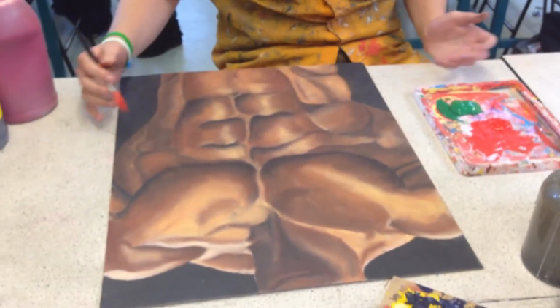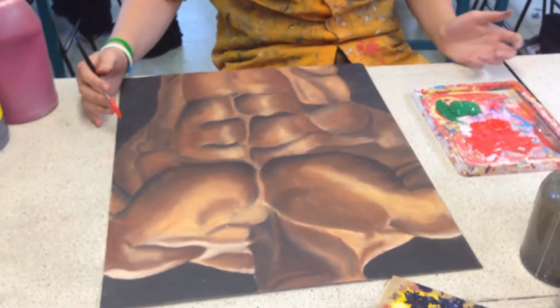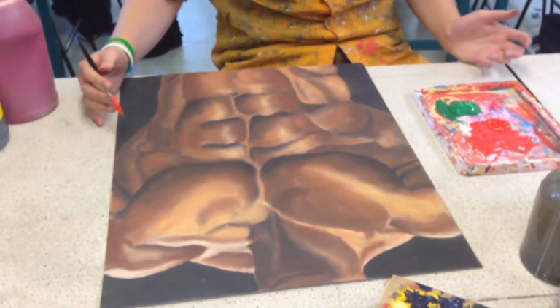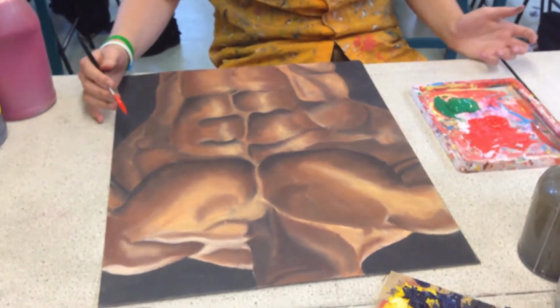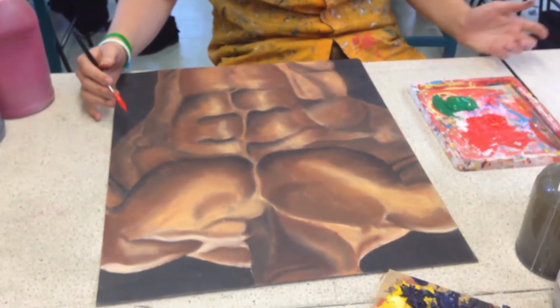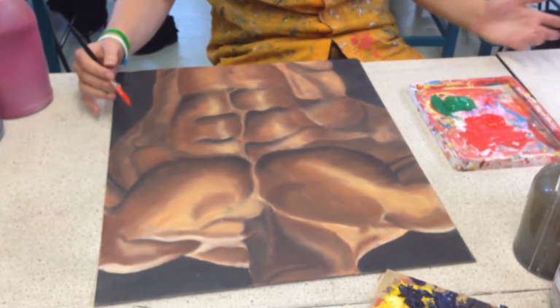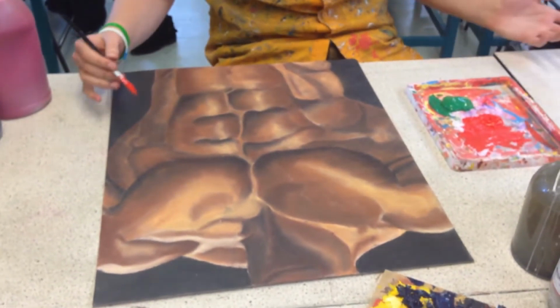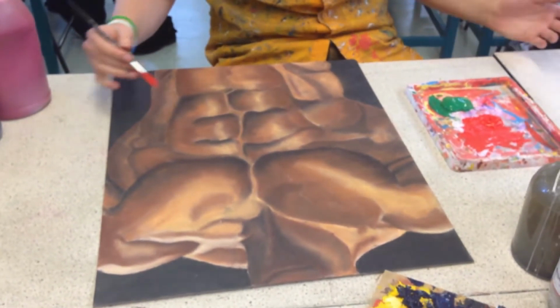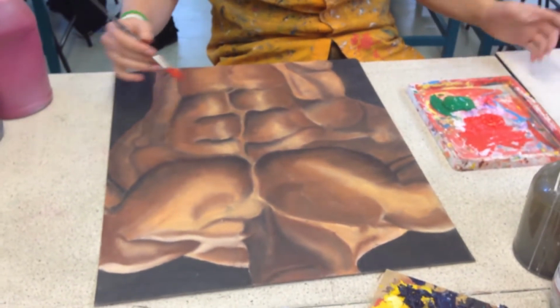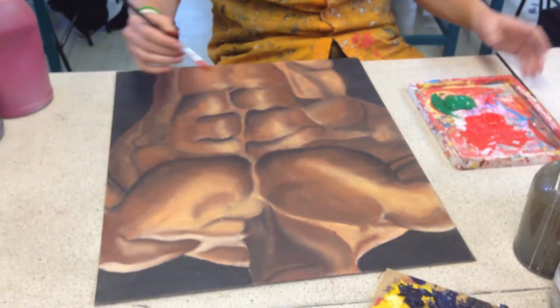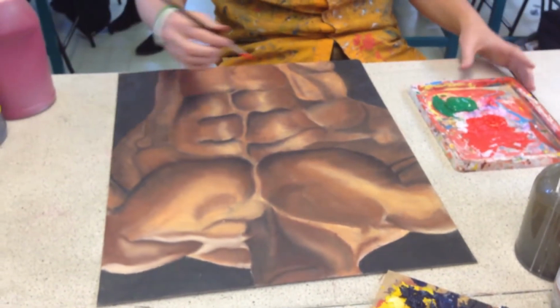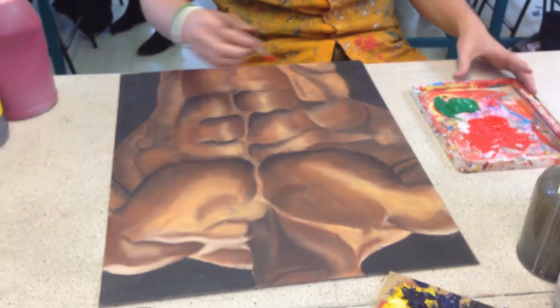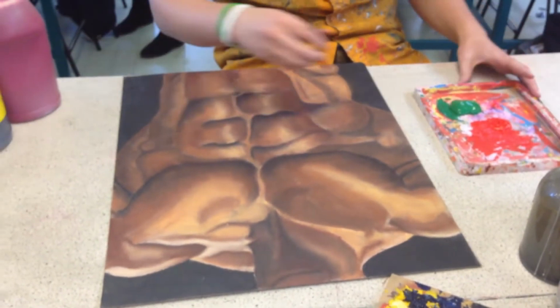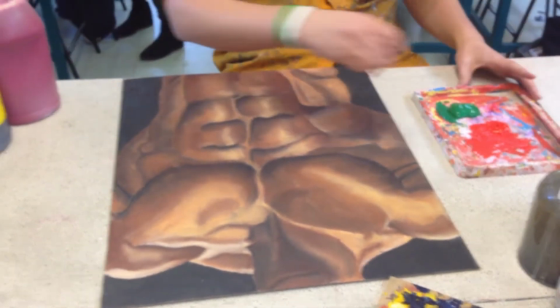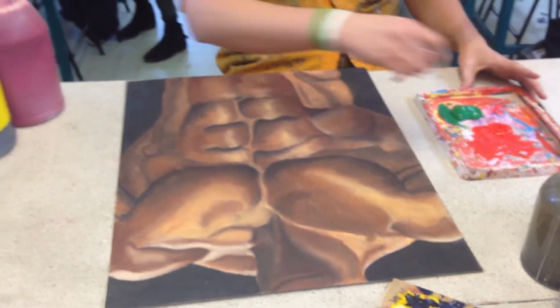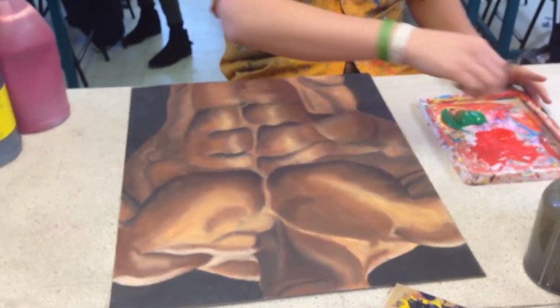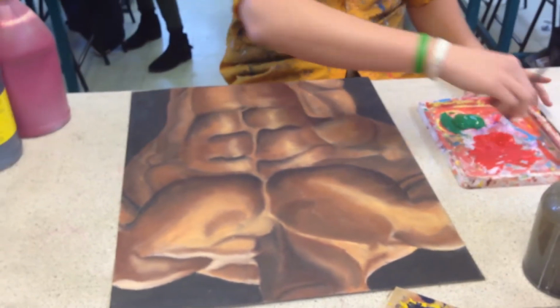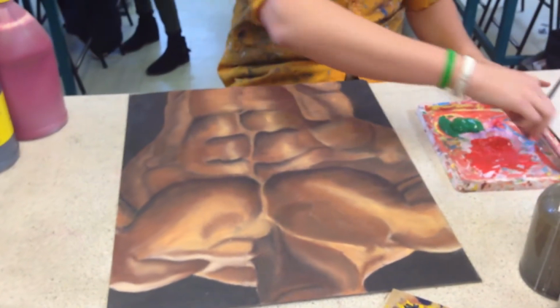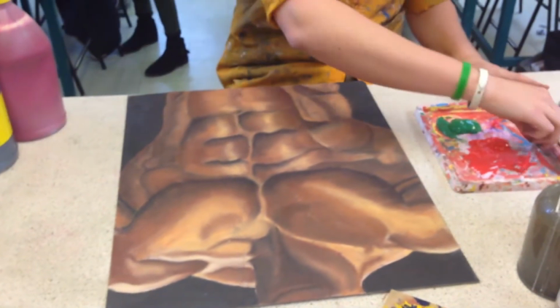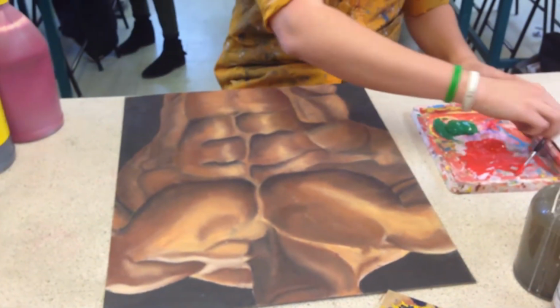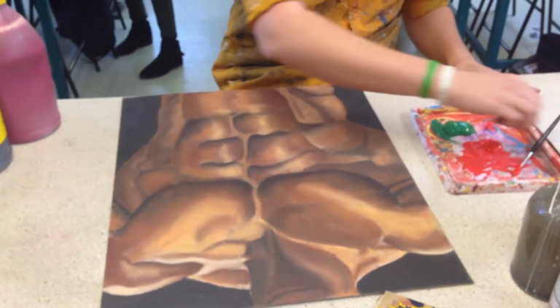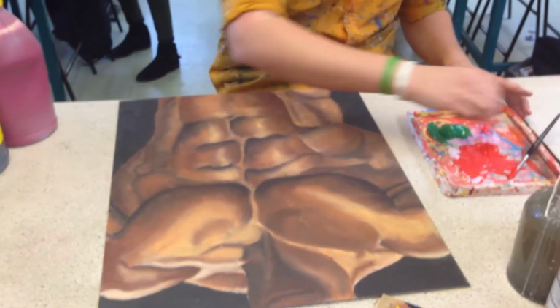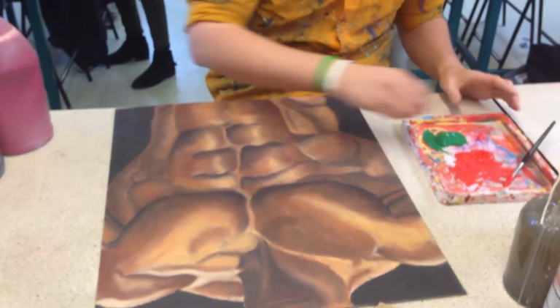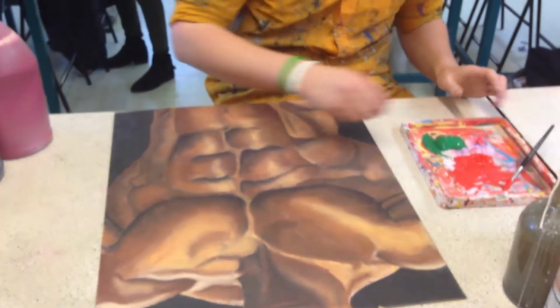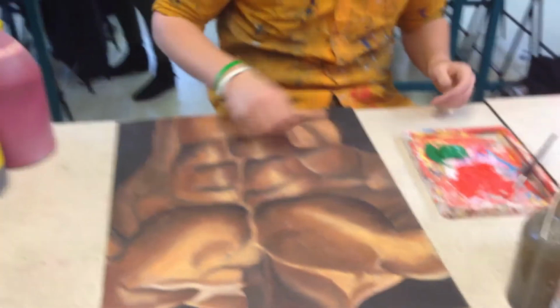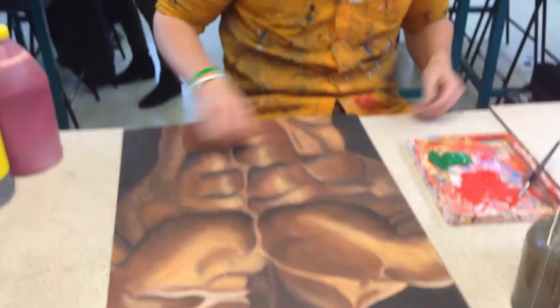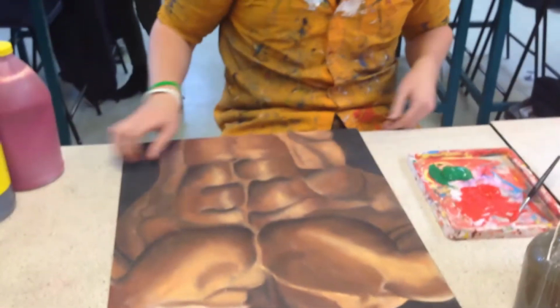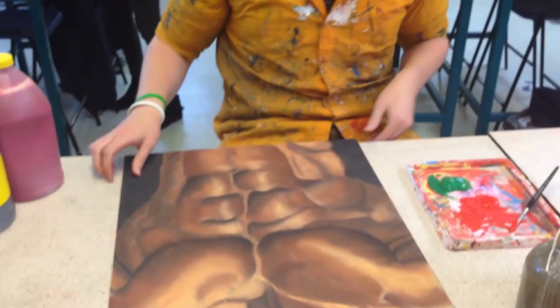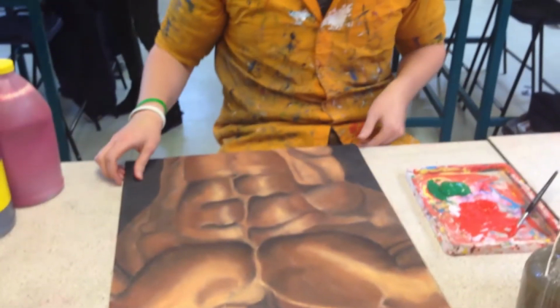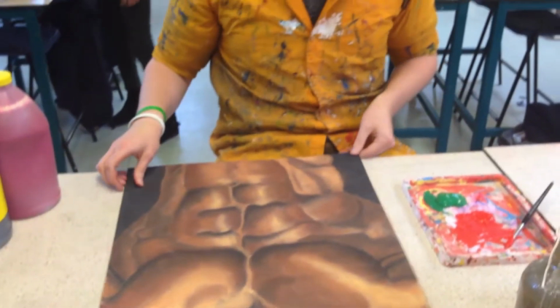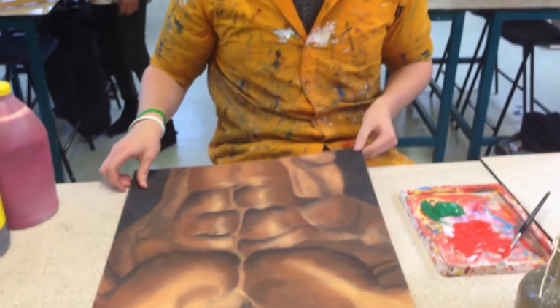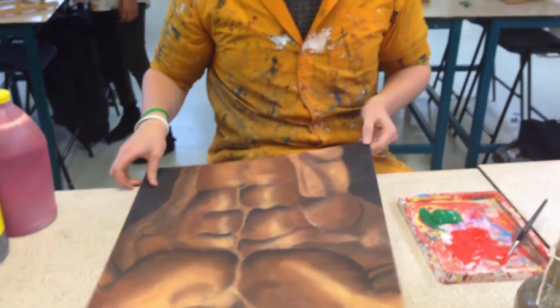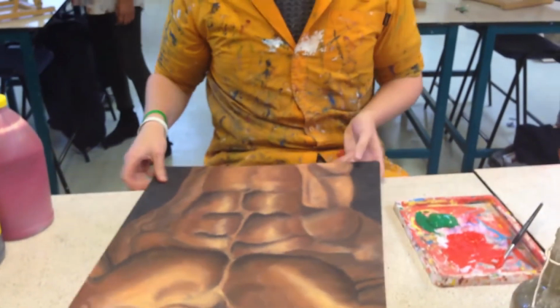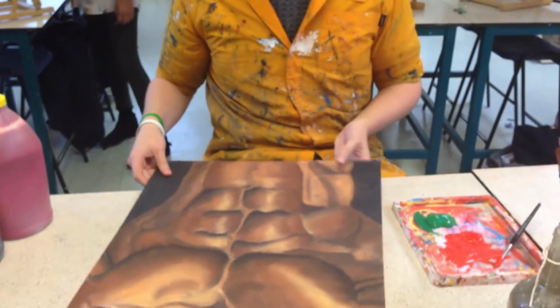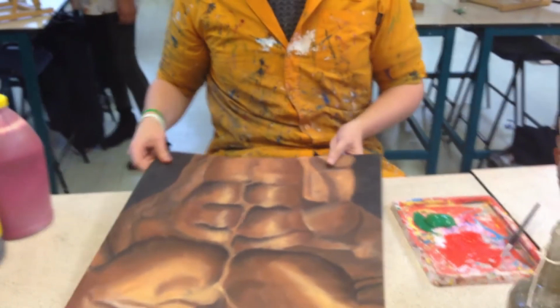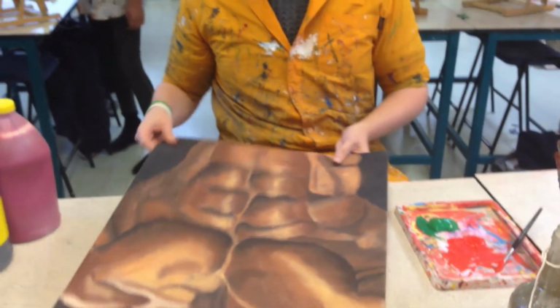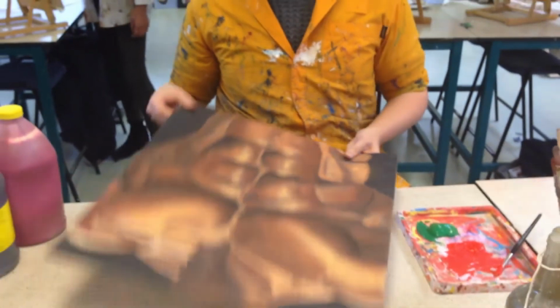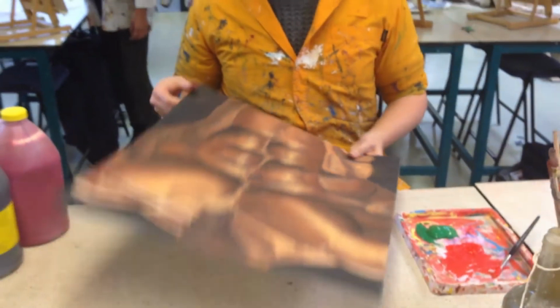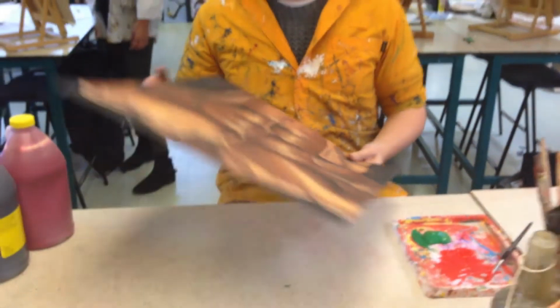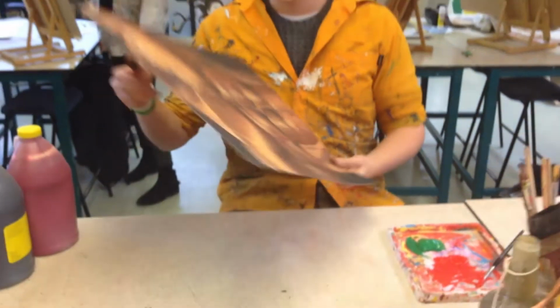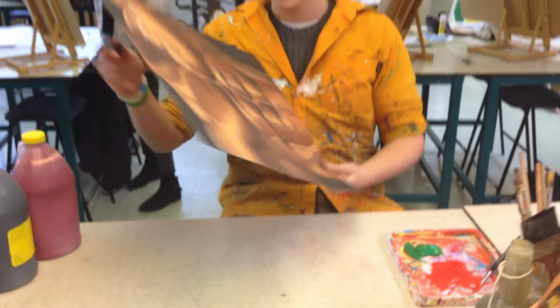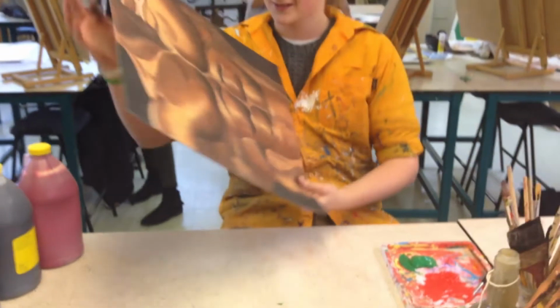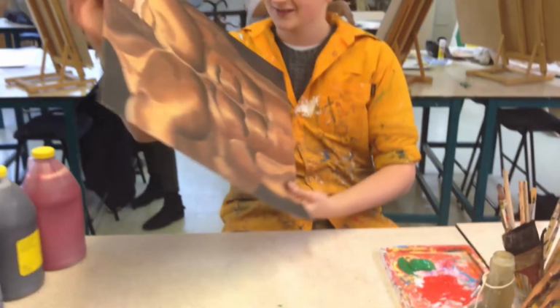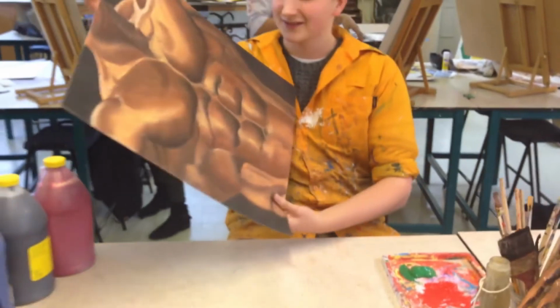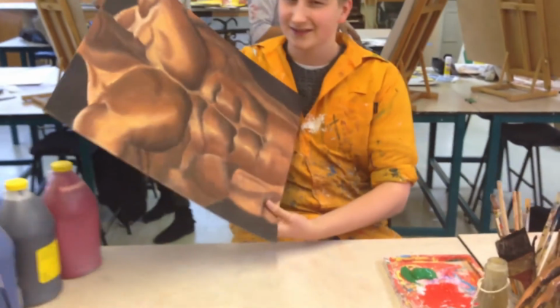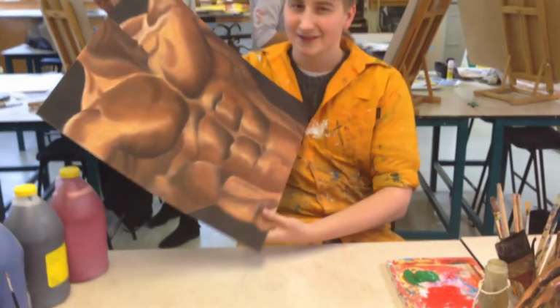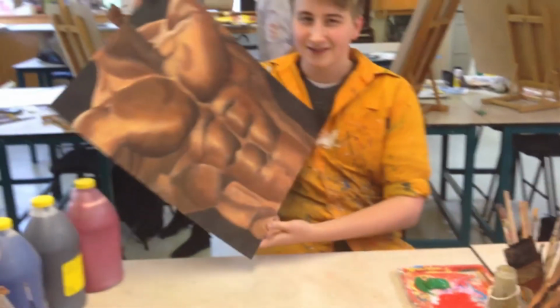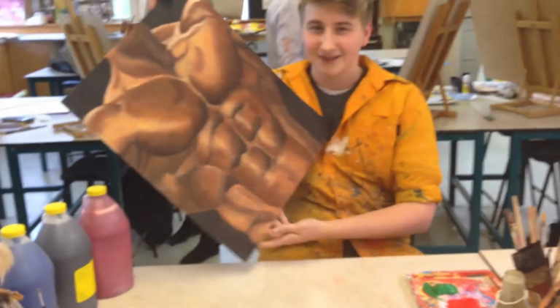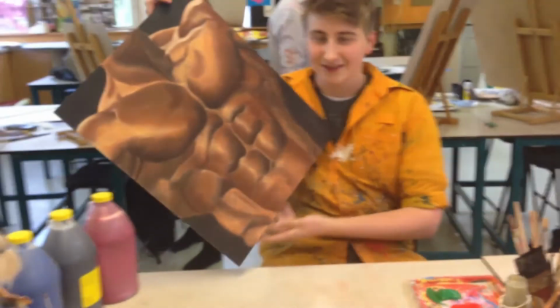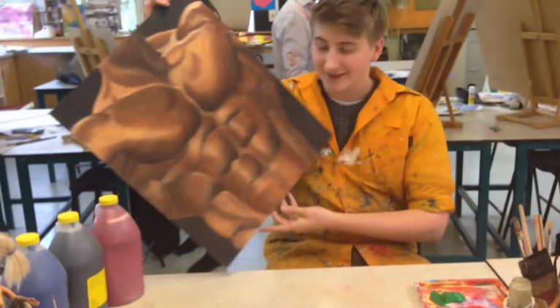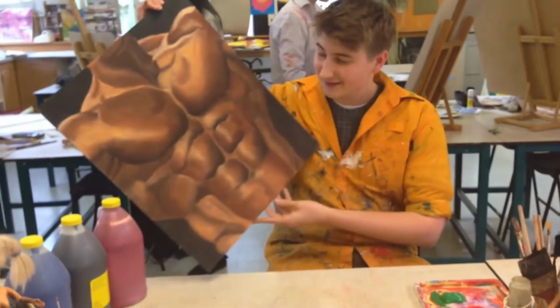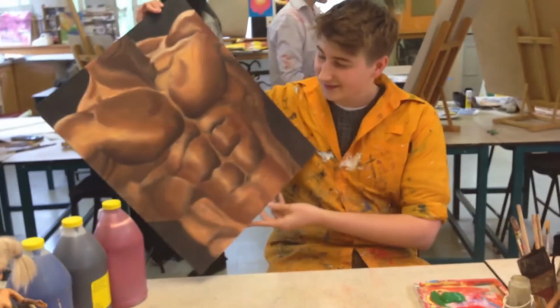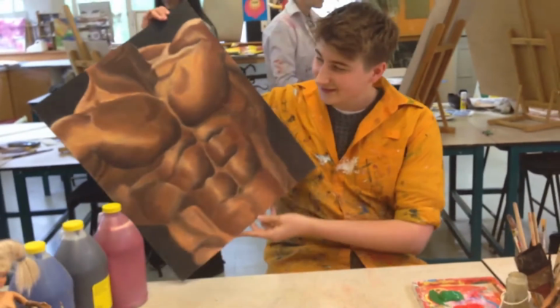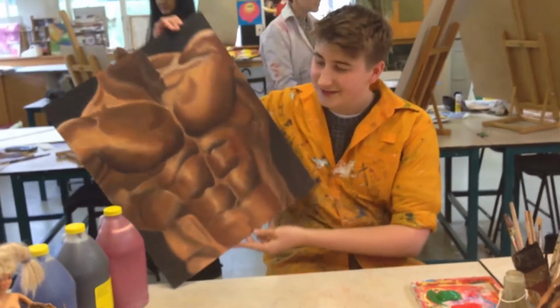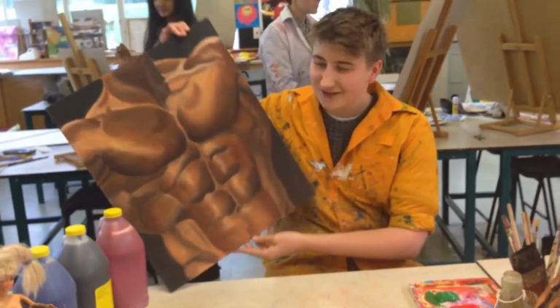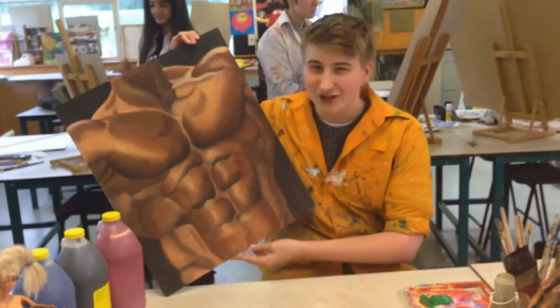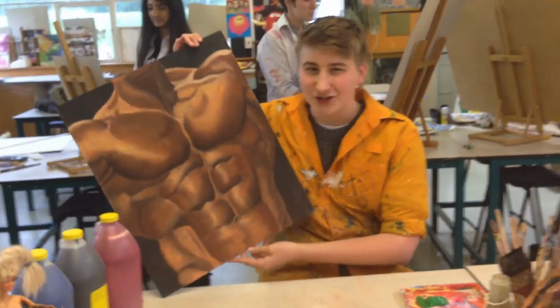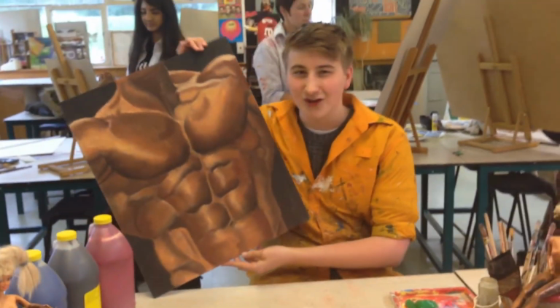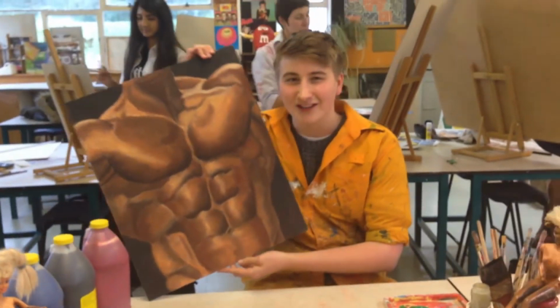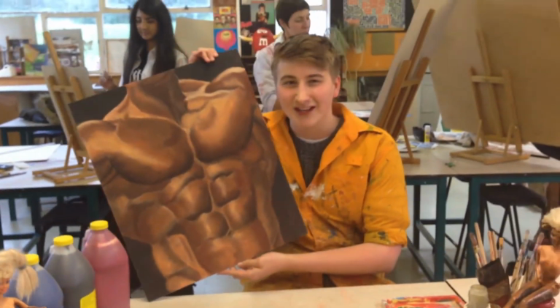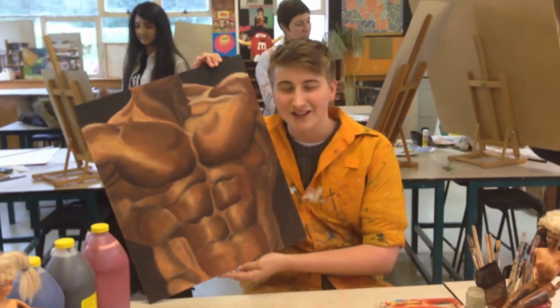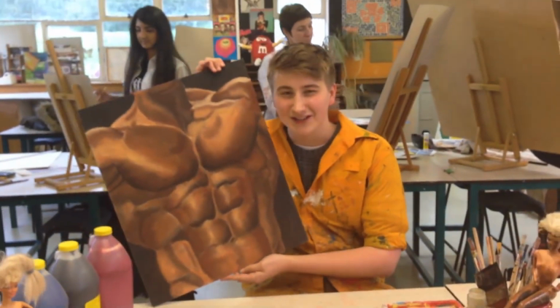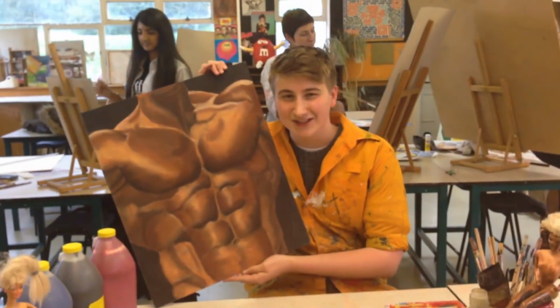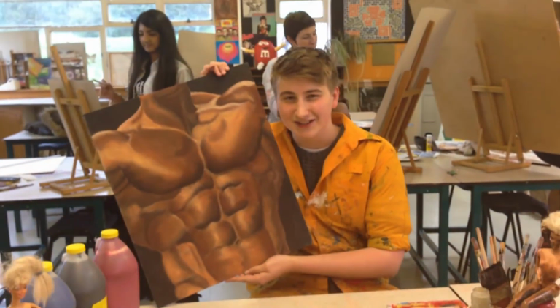I think it's finished. Such great lightness.